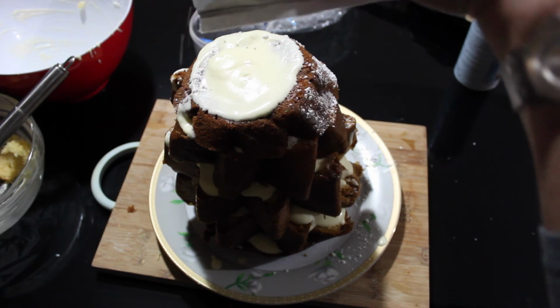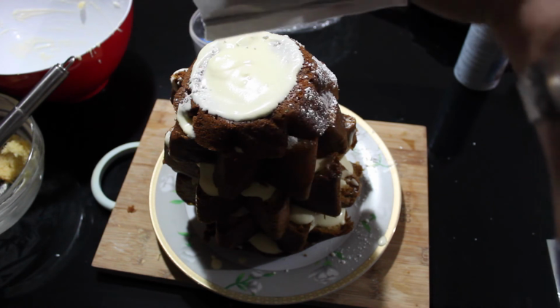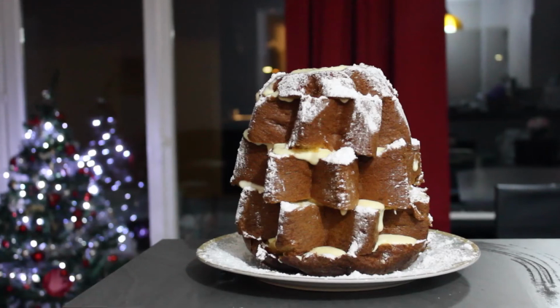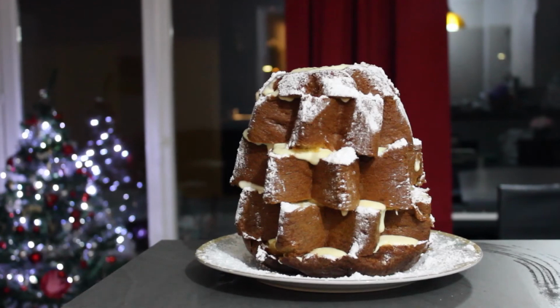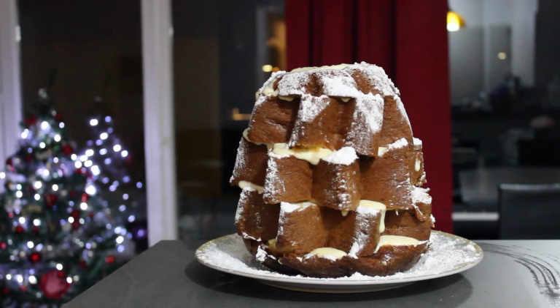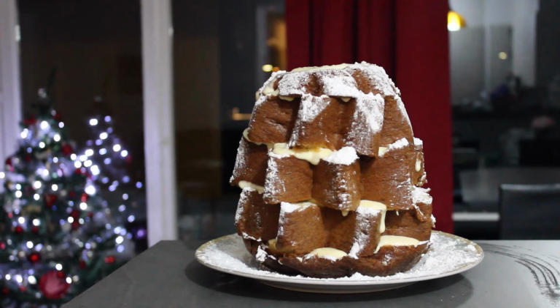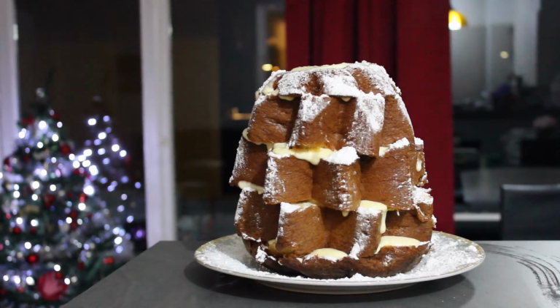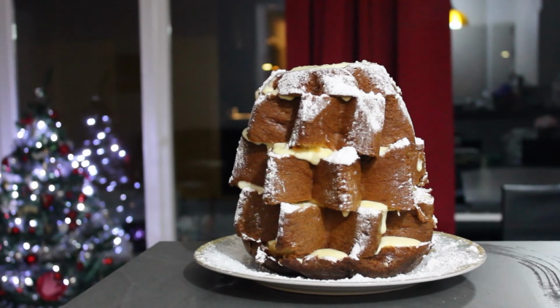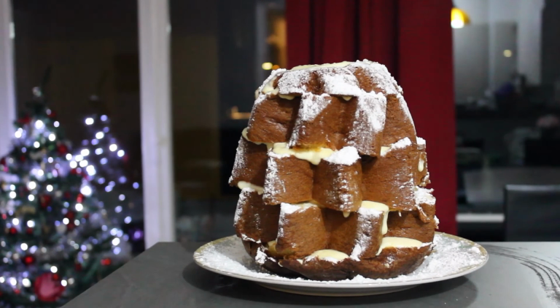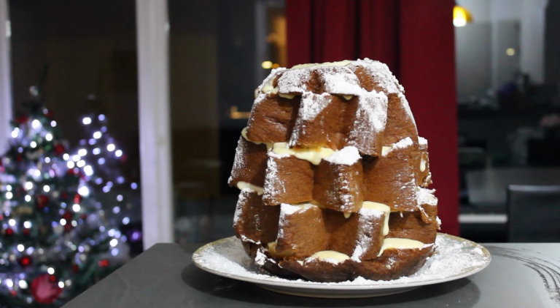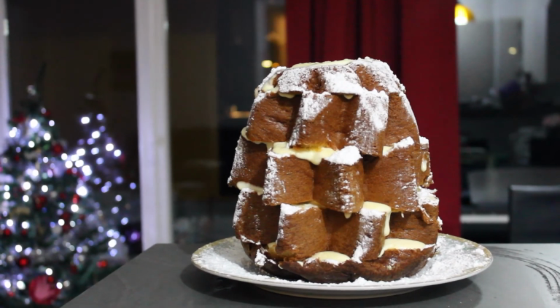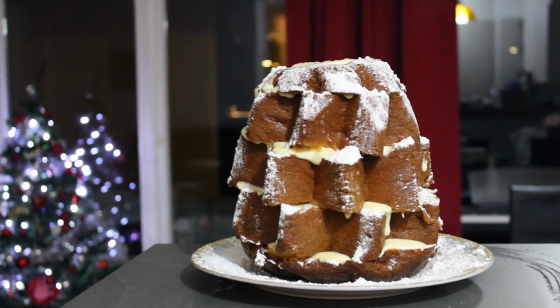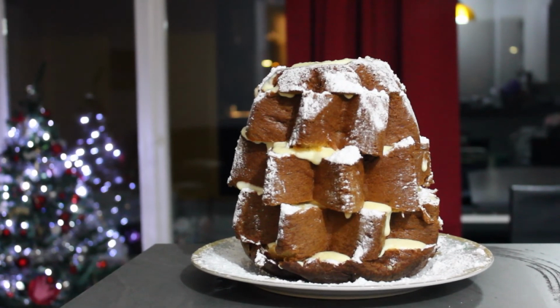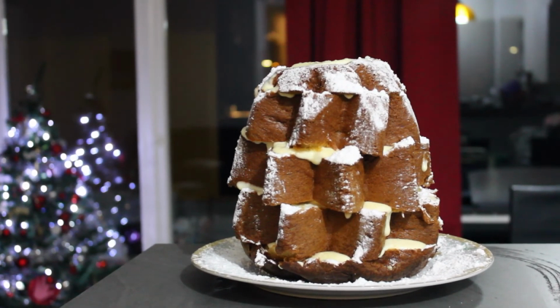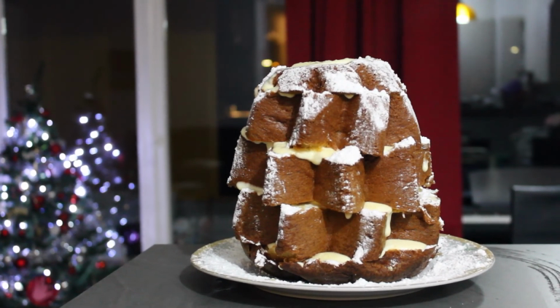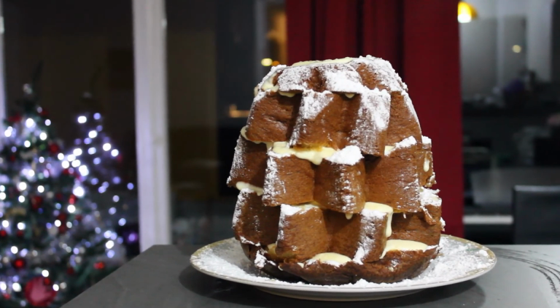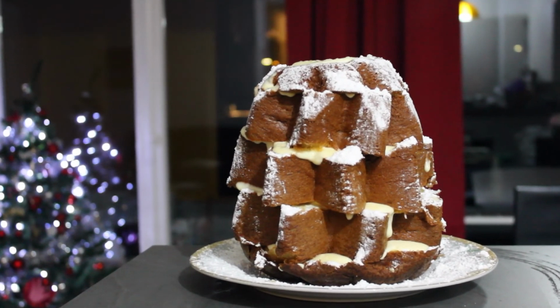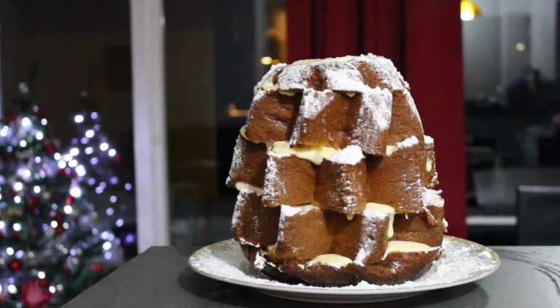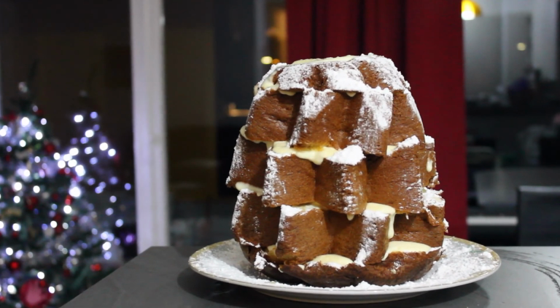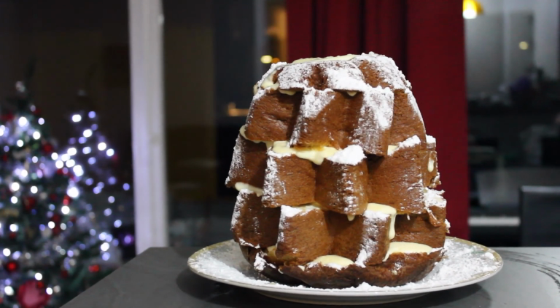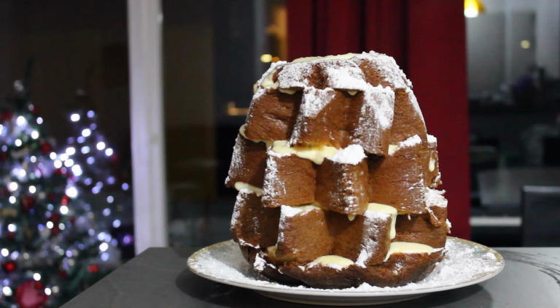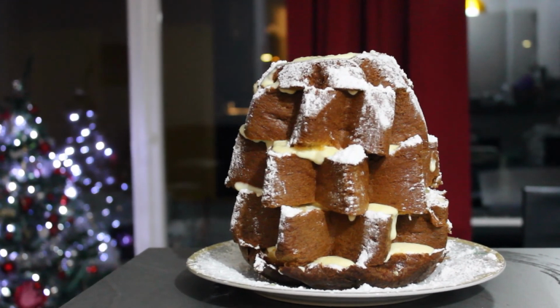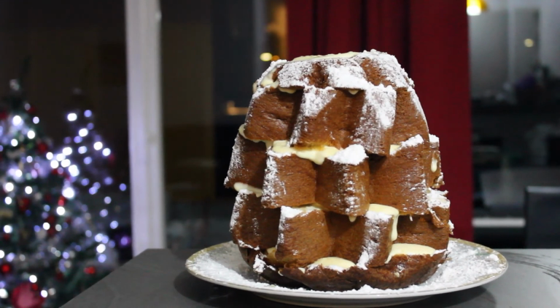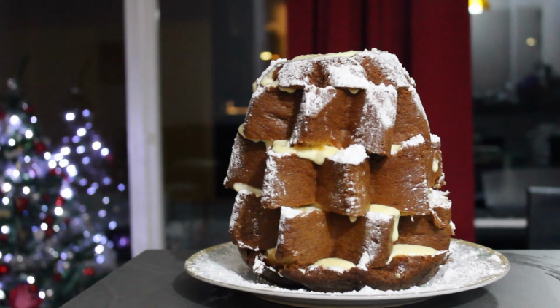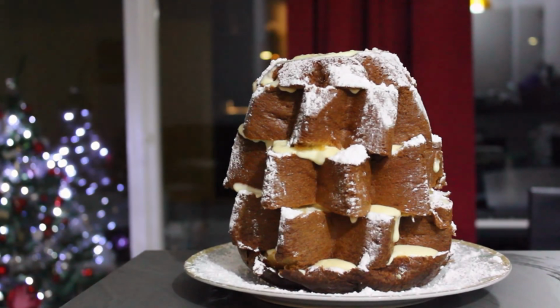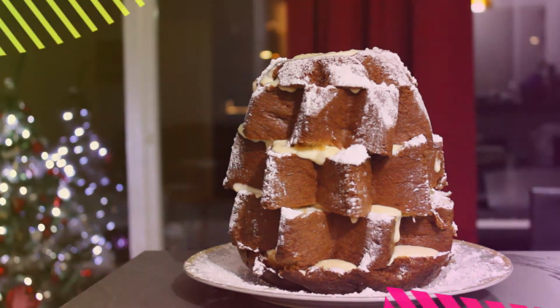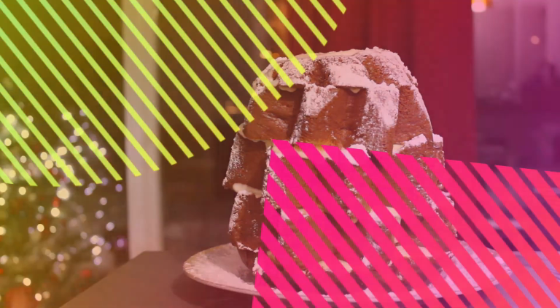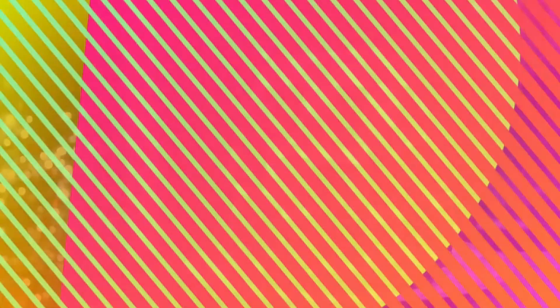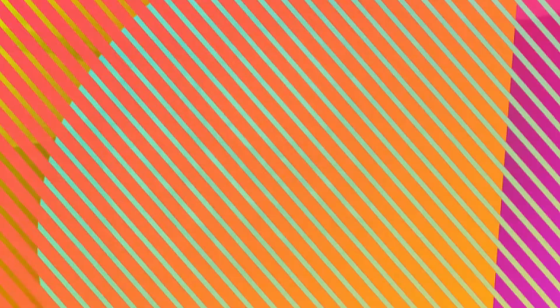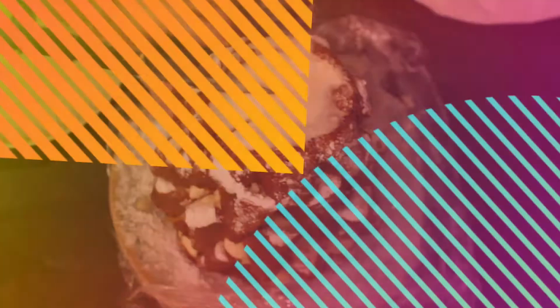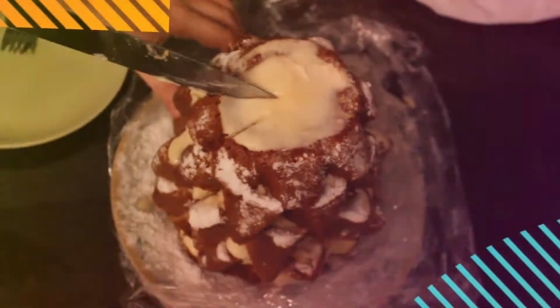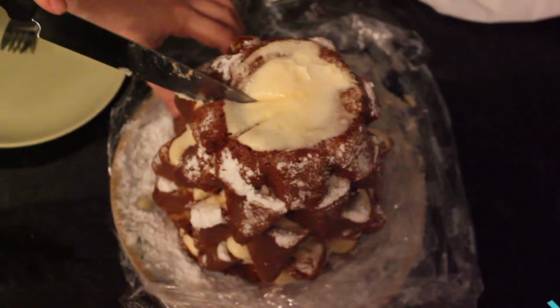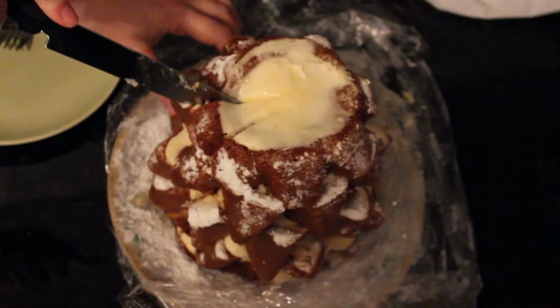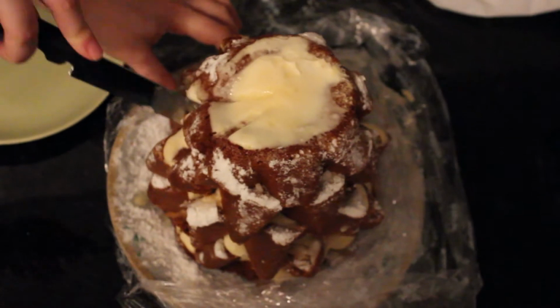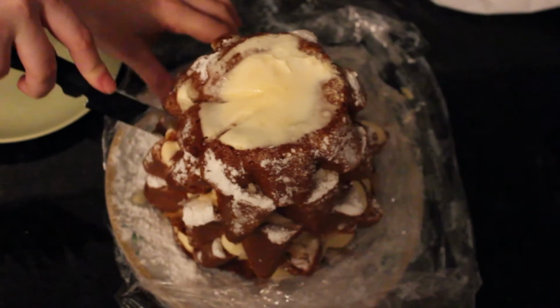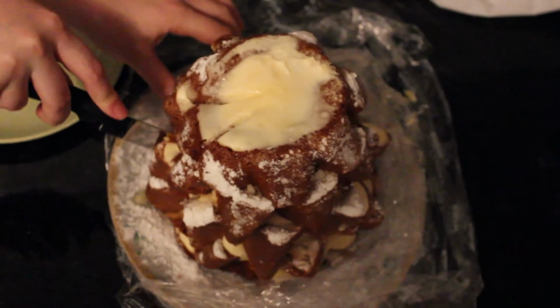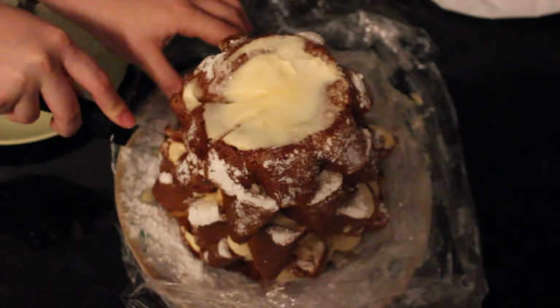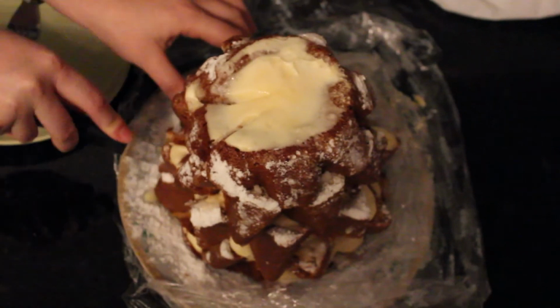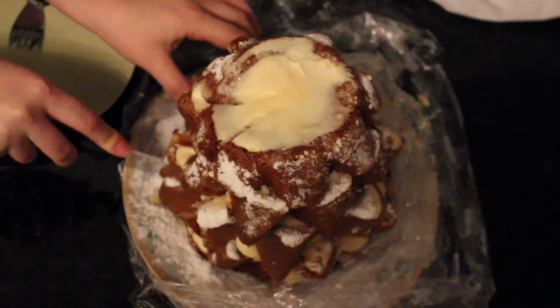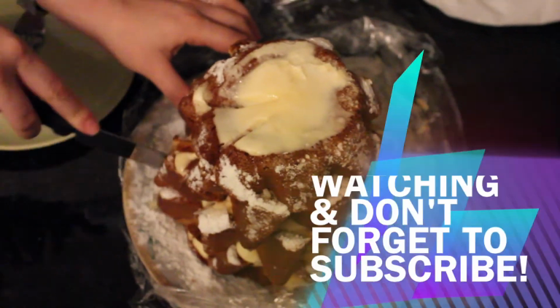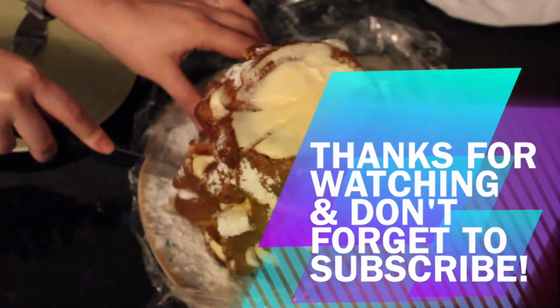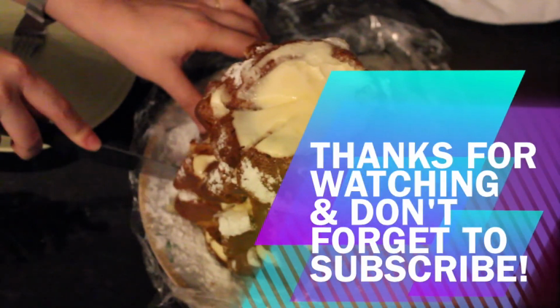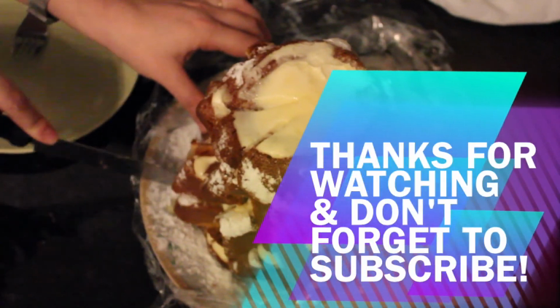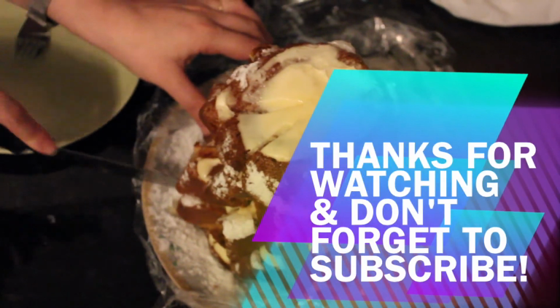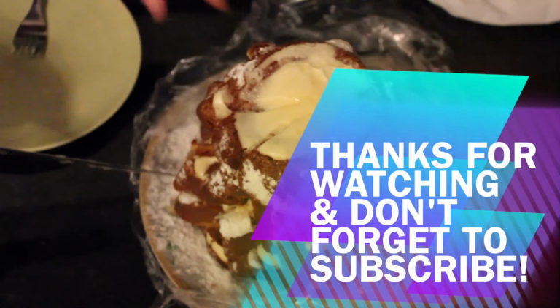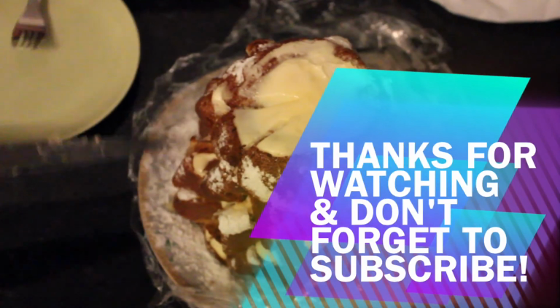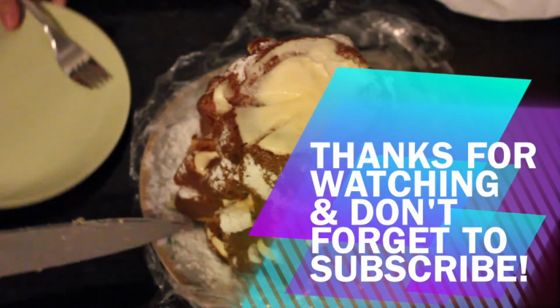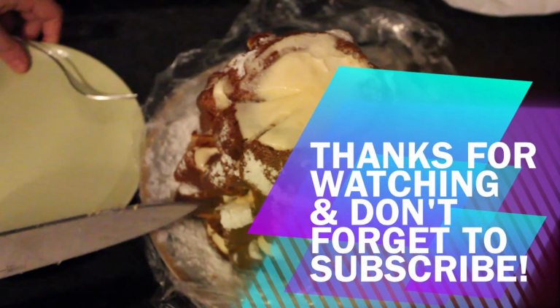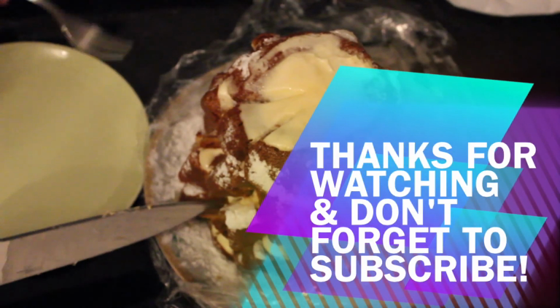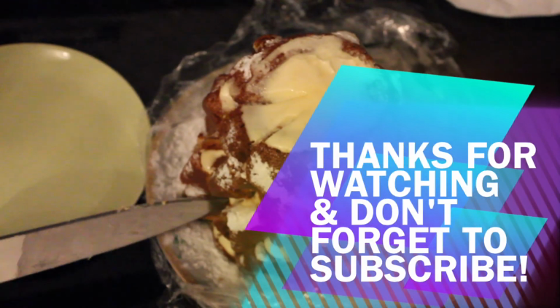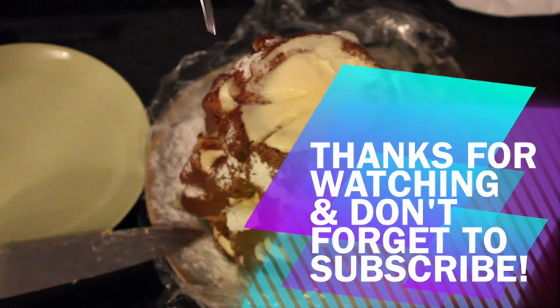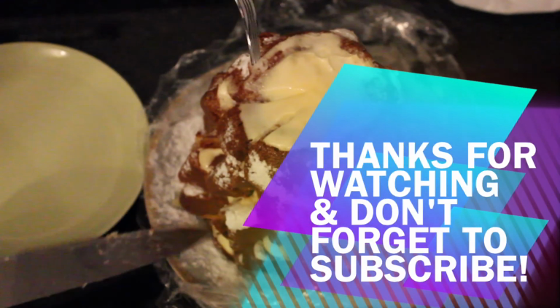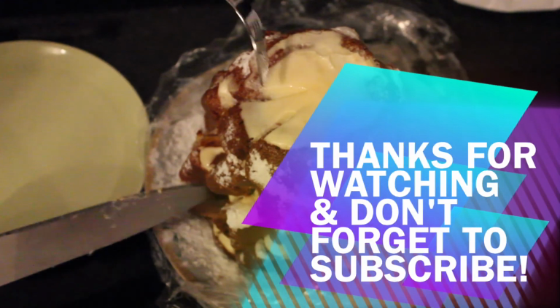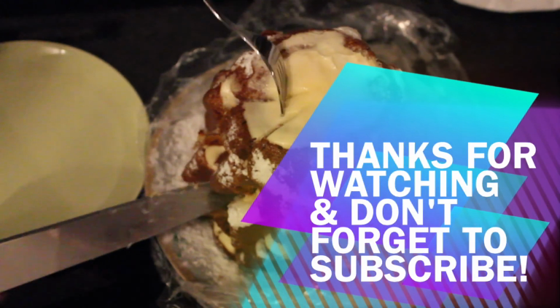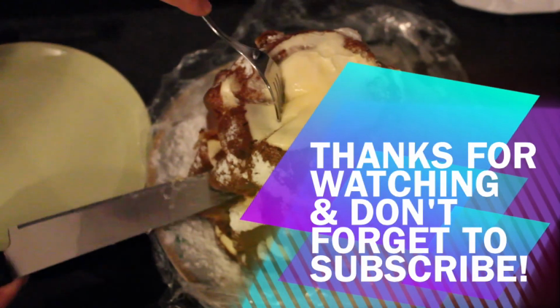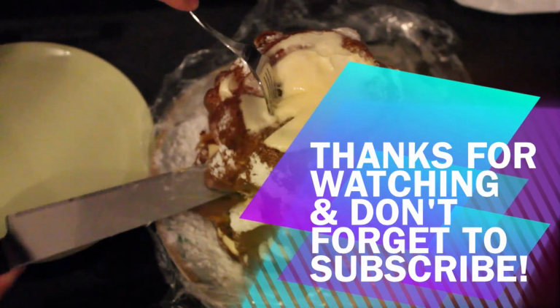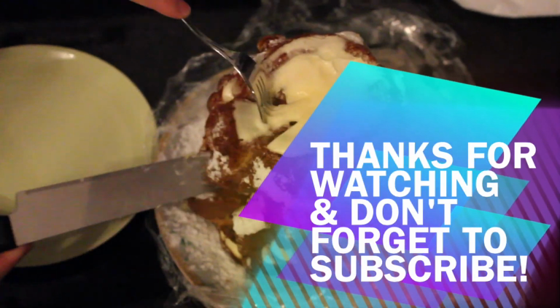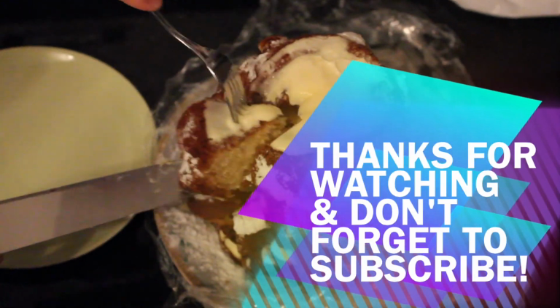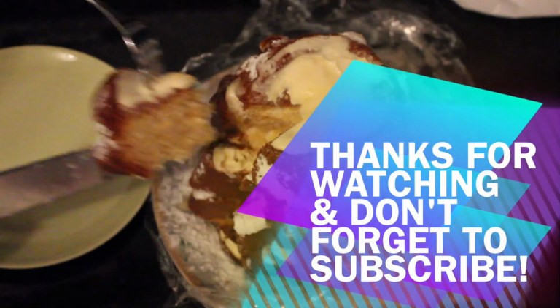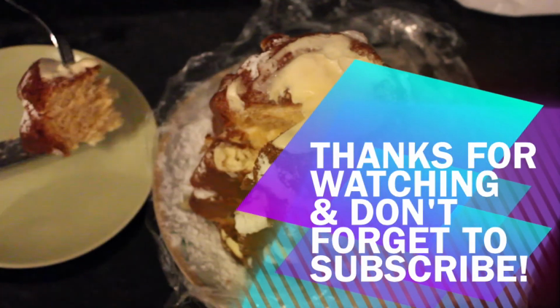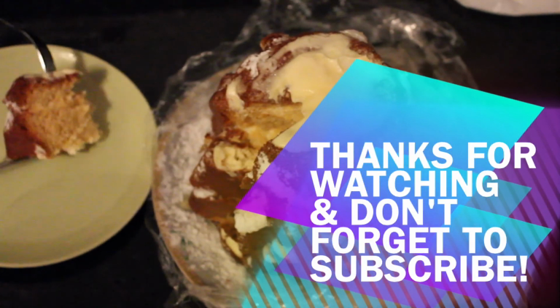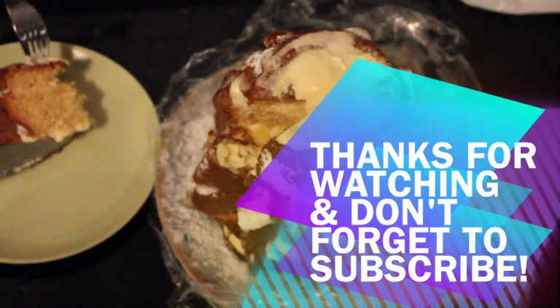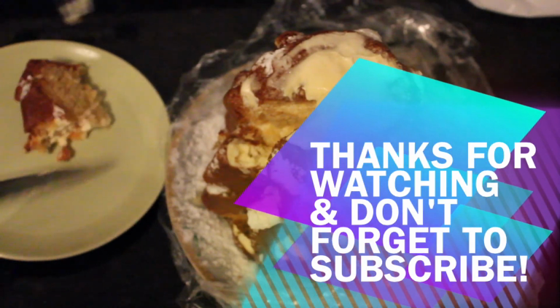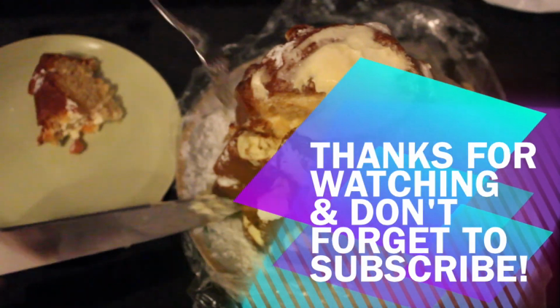This was all for today. I hope you enjoyed this video. If you're new, don't forget to subscribe for more videos like this. I'll talk to you soon. Bye bye.